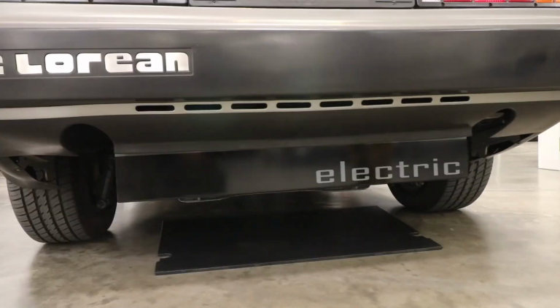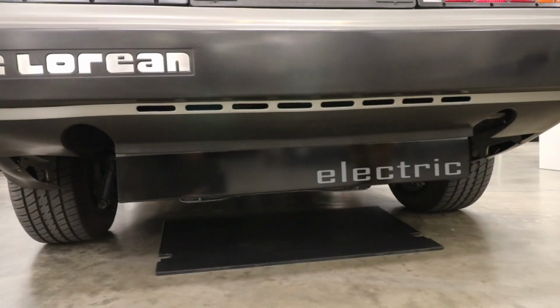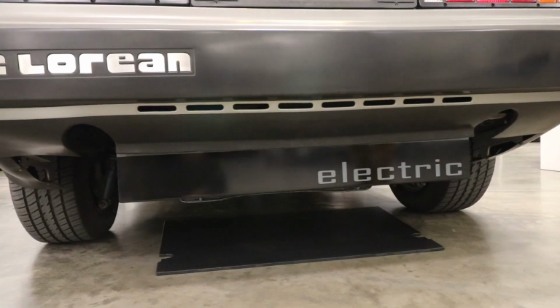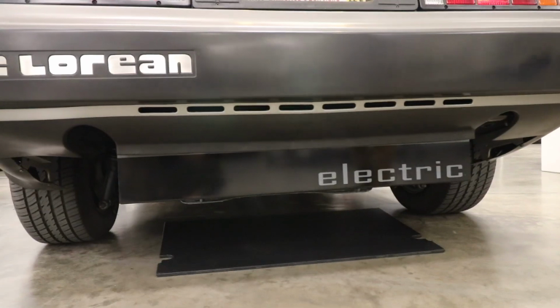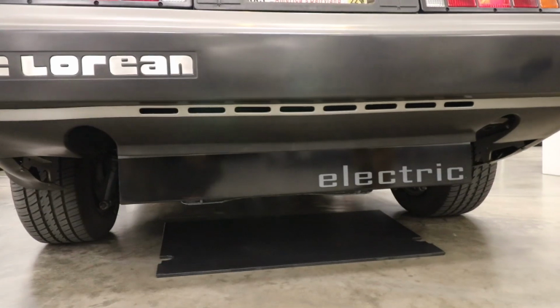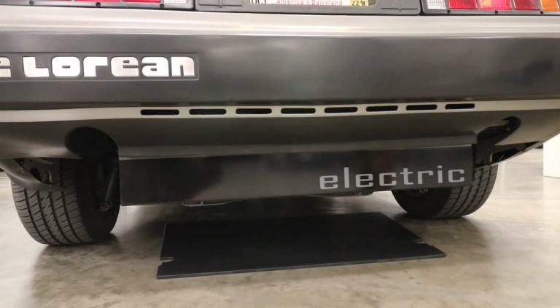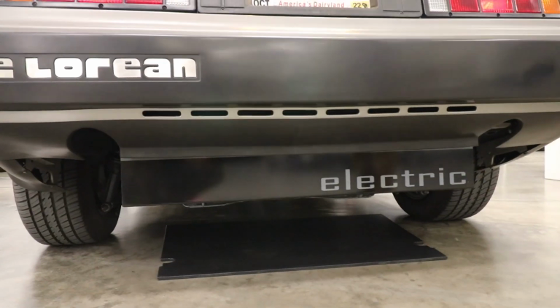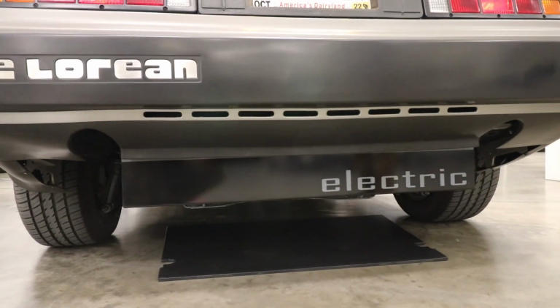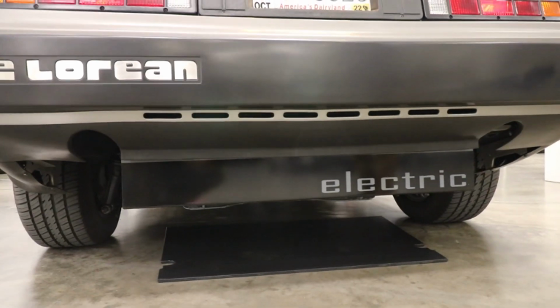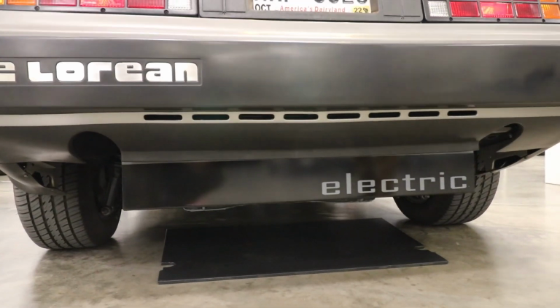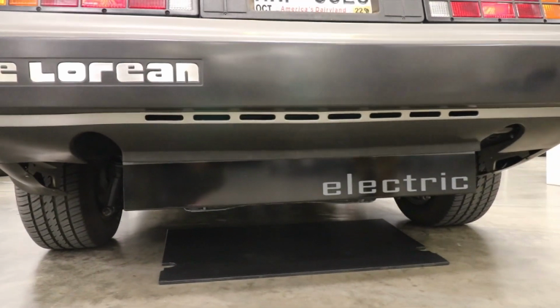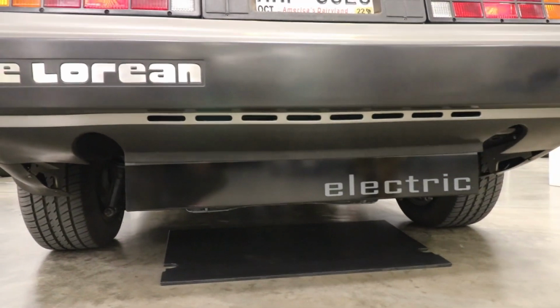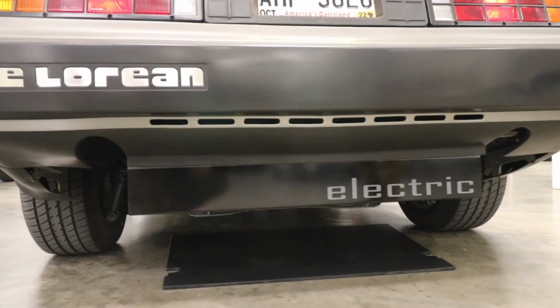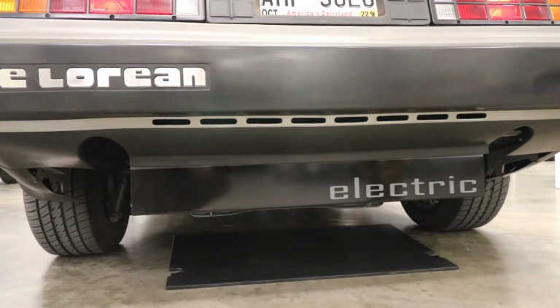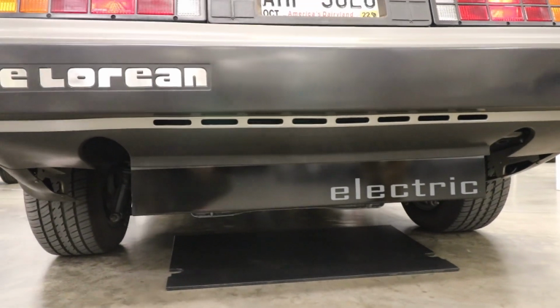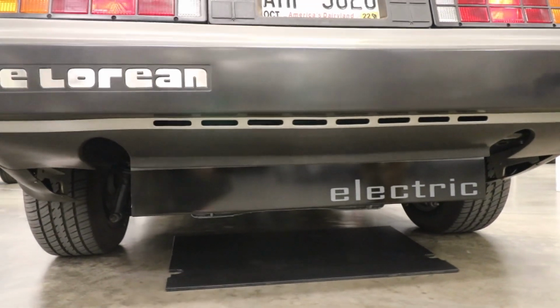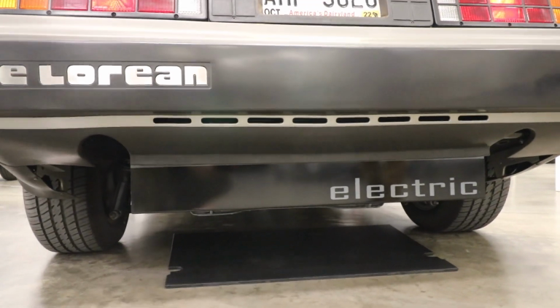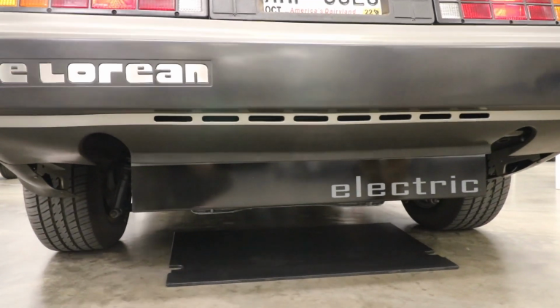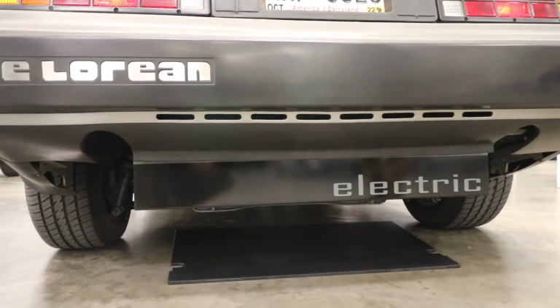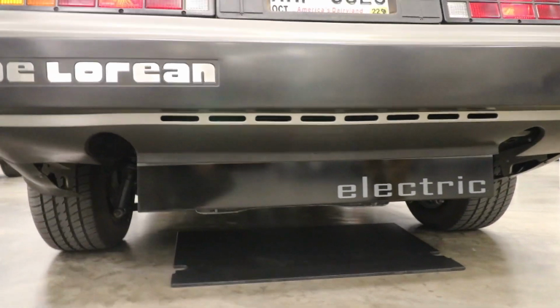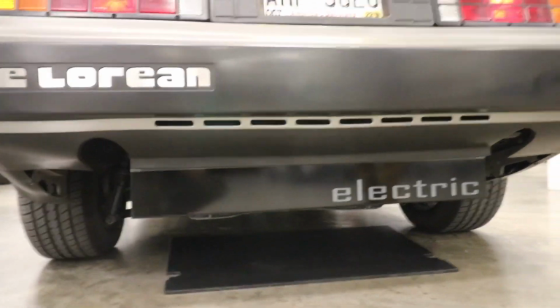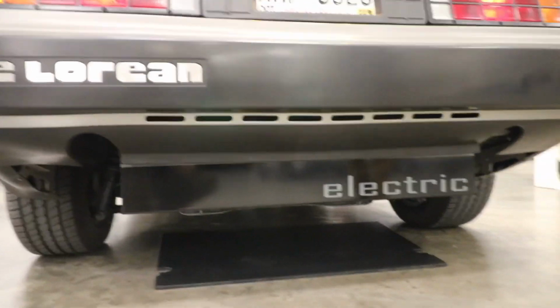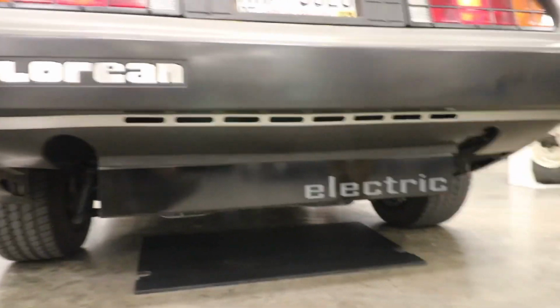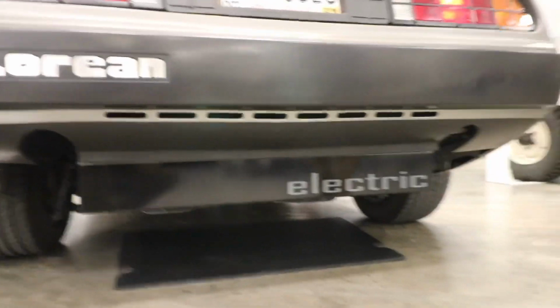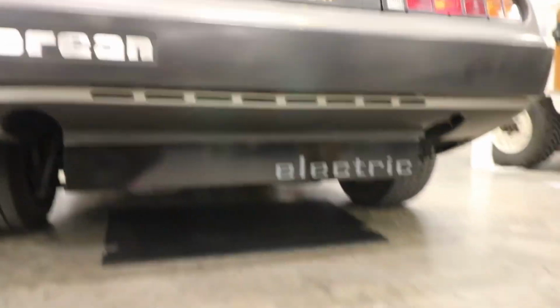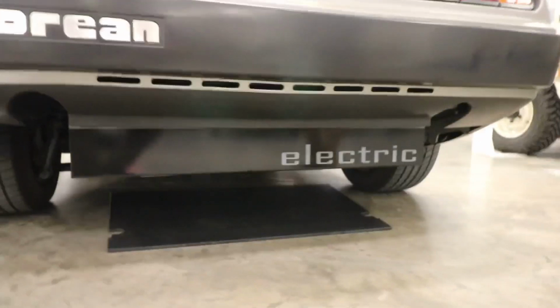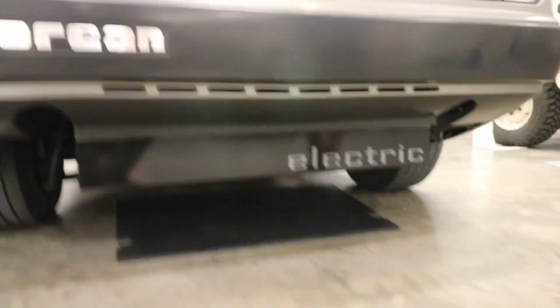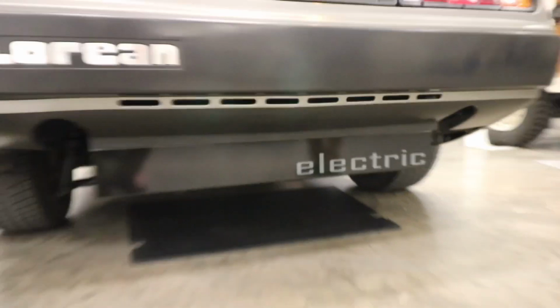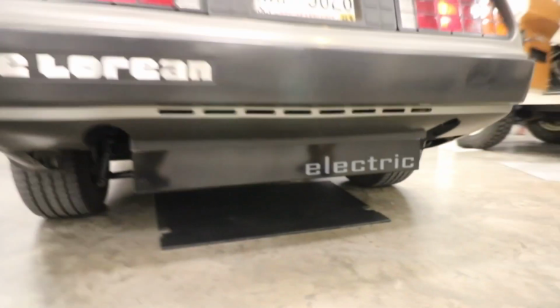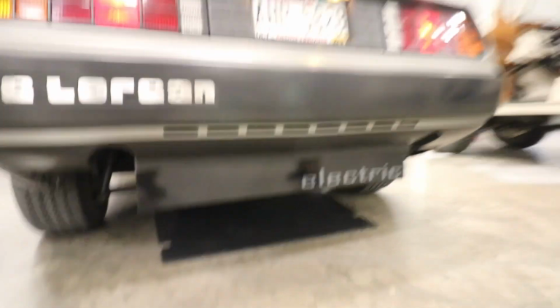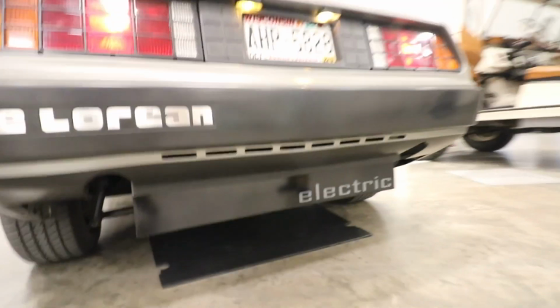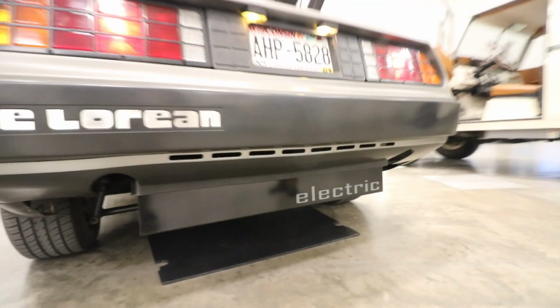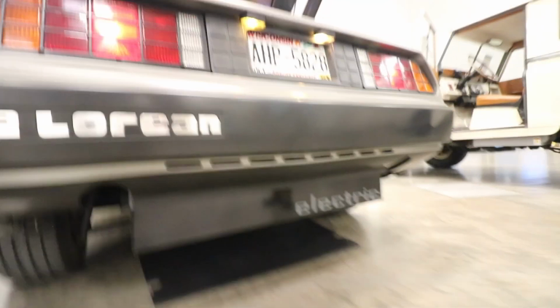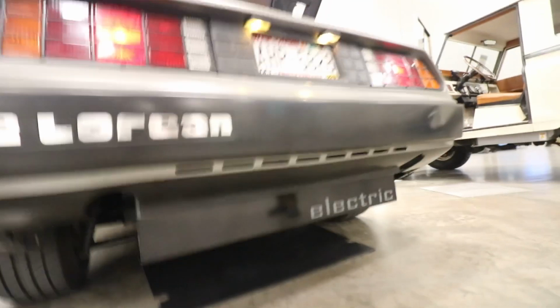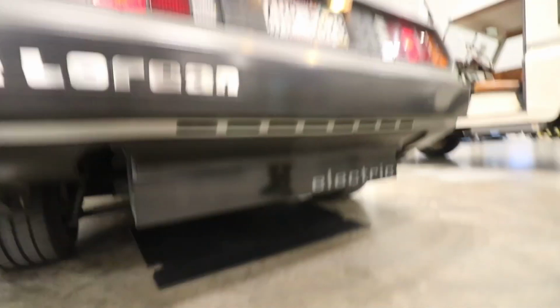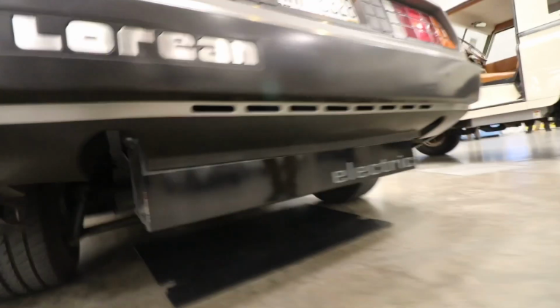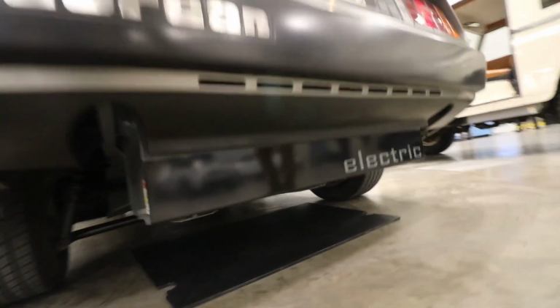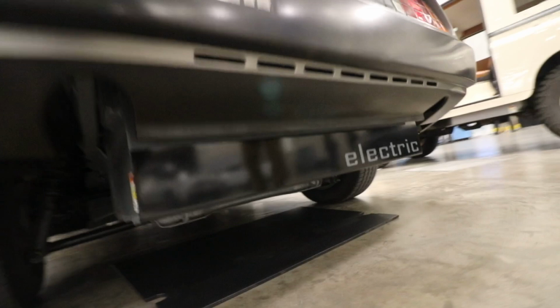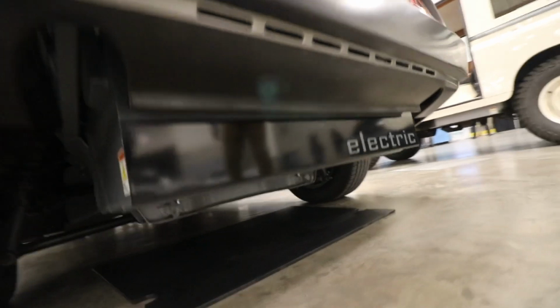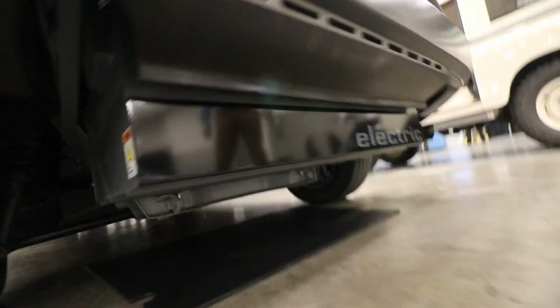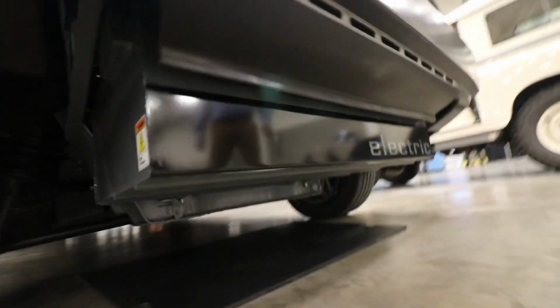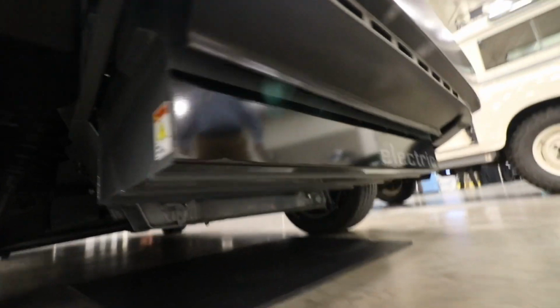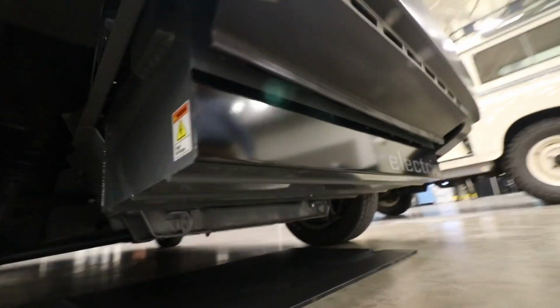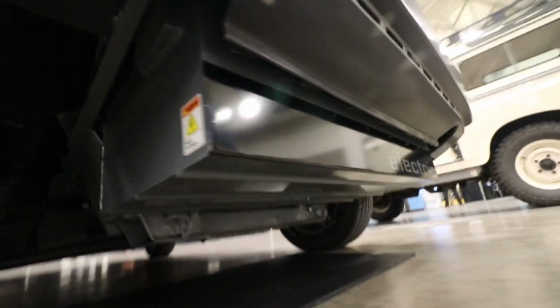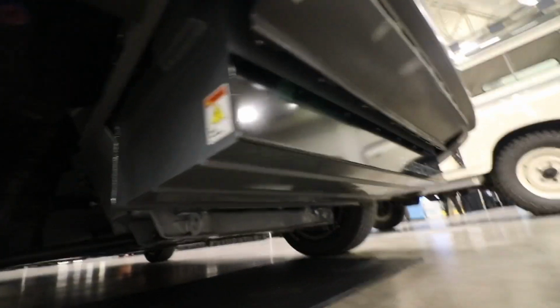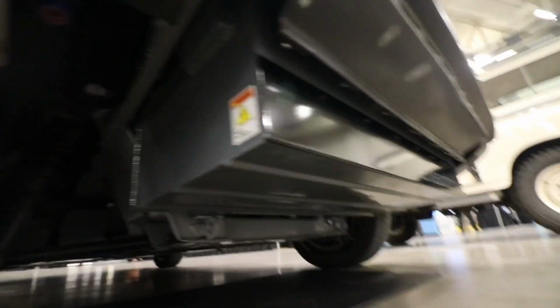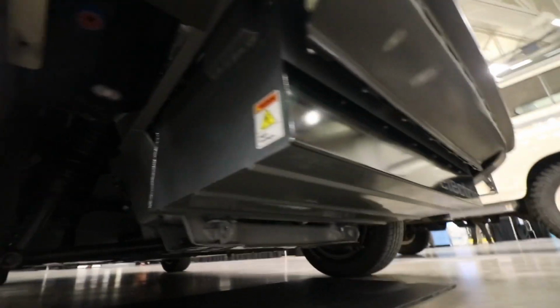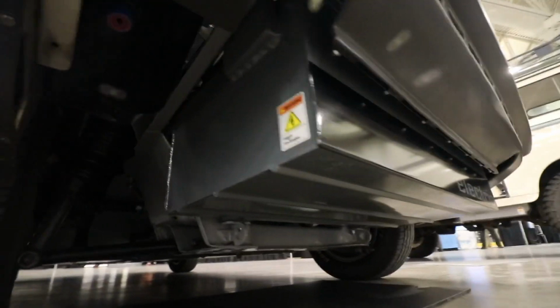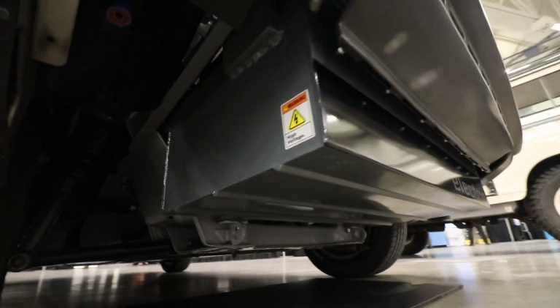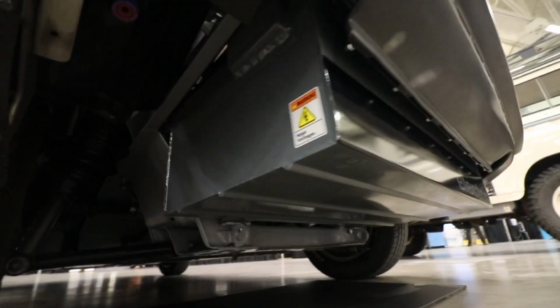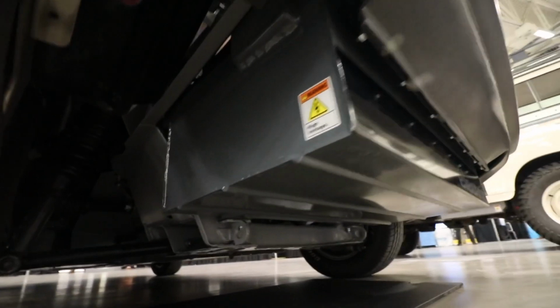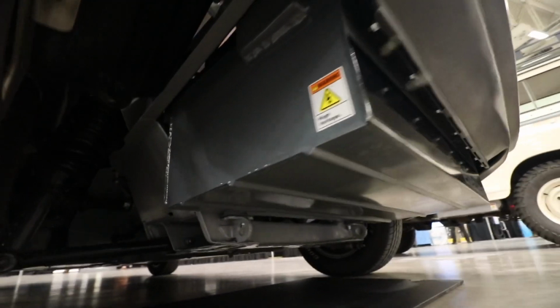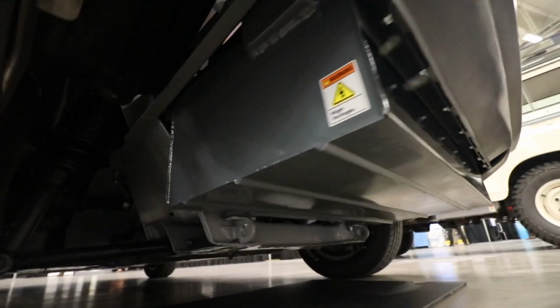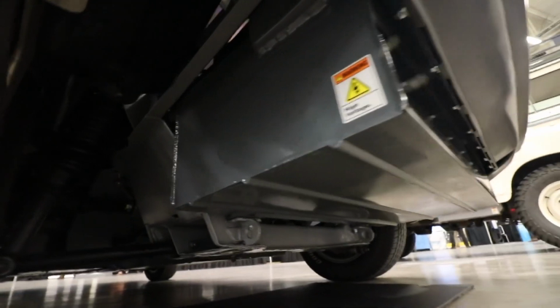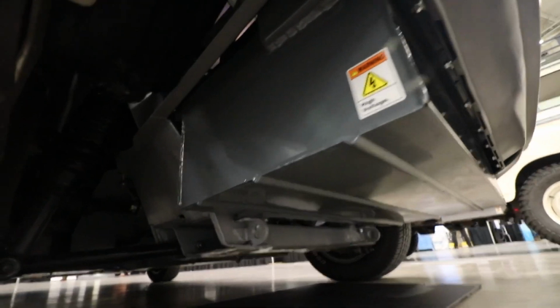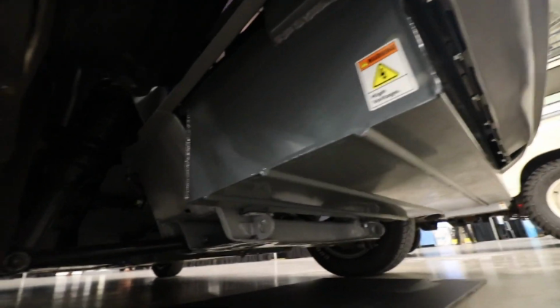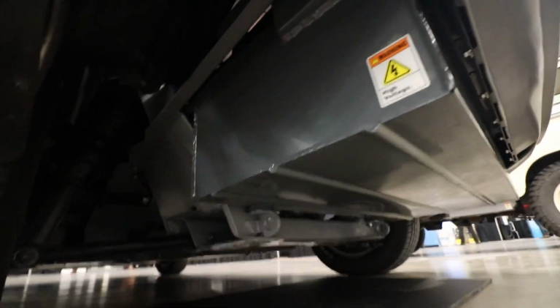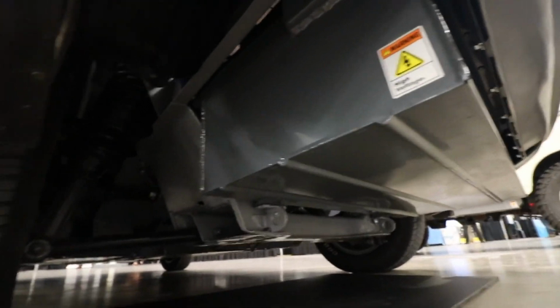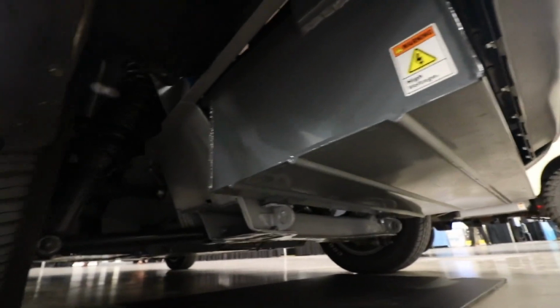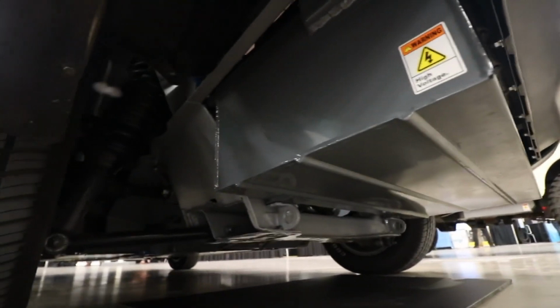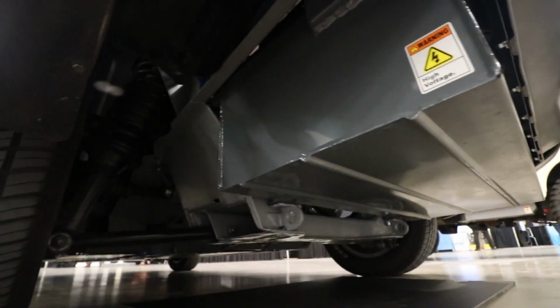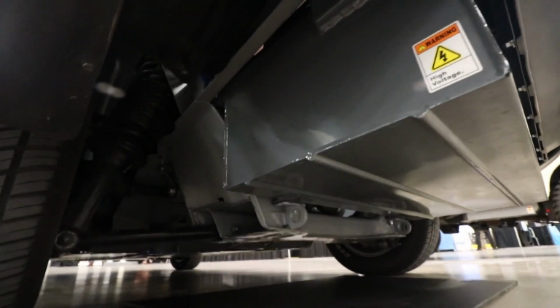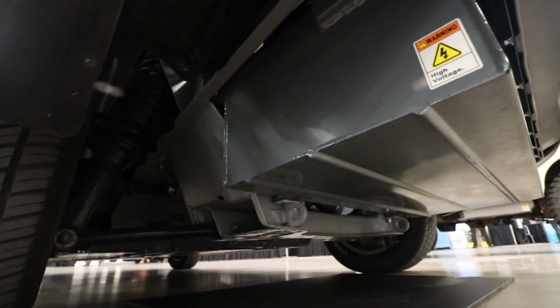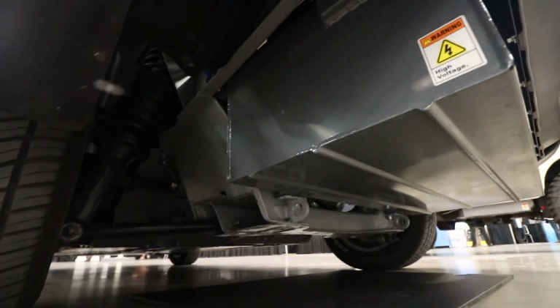There's one large battery box, and then there are two more in the front where the fuel tank used to be.